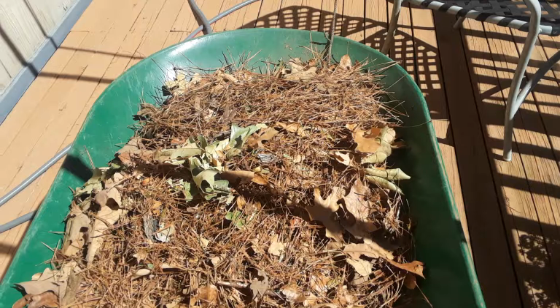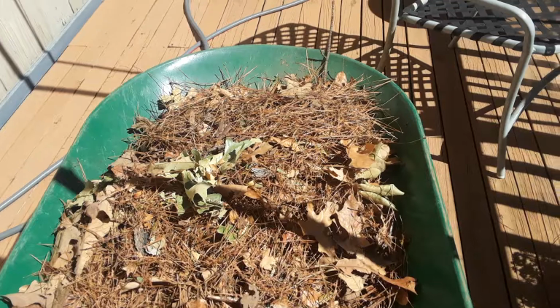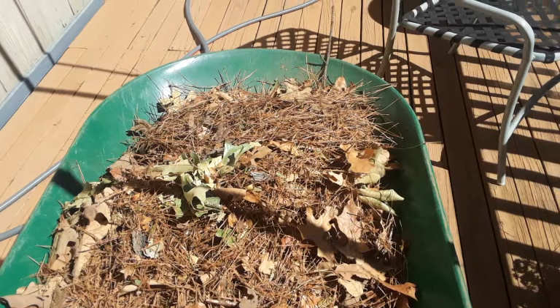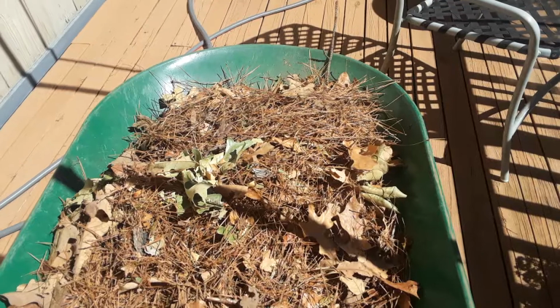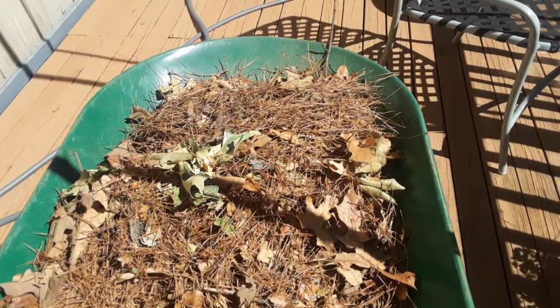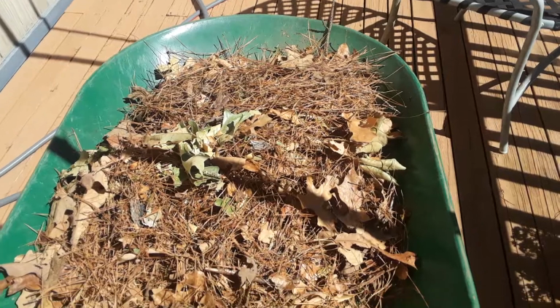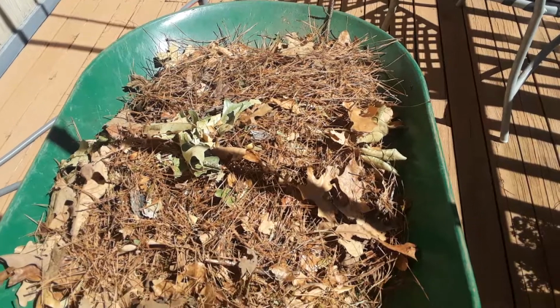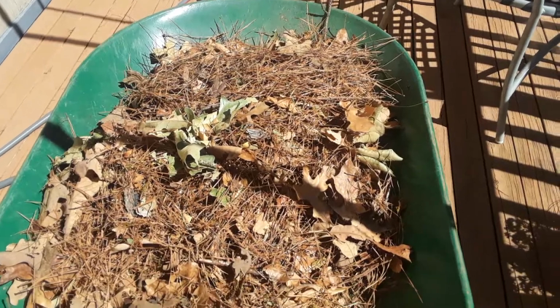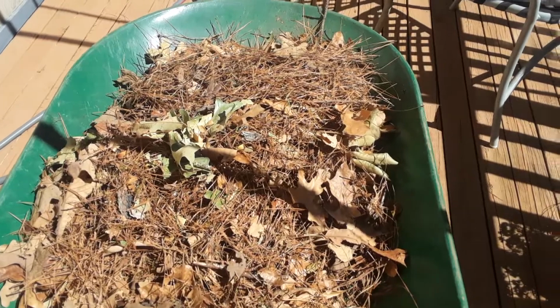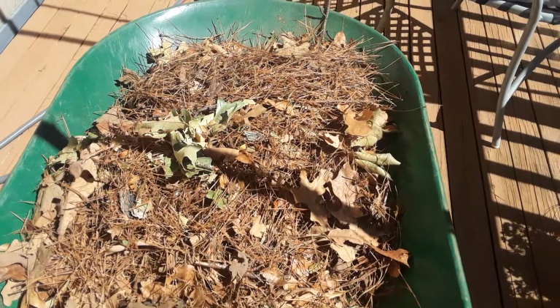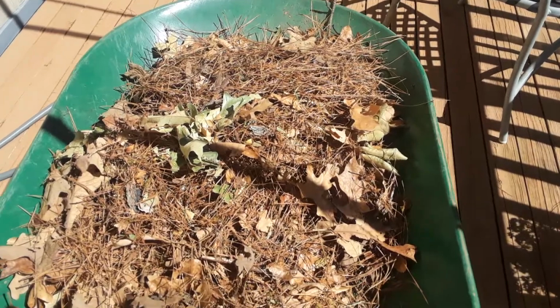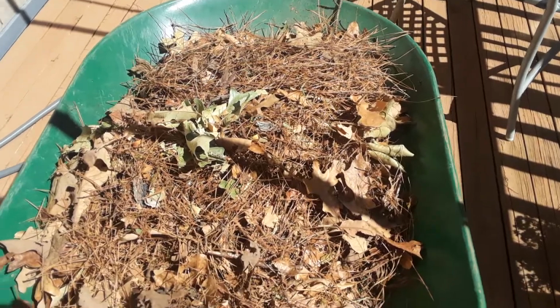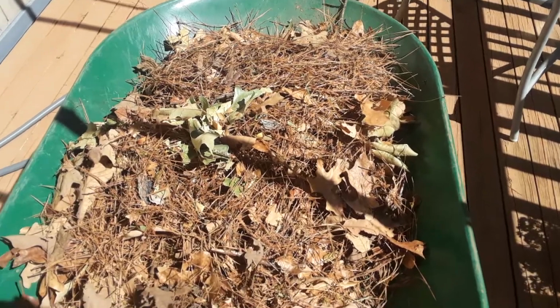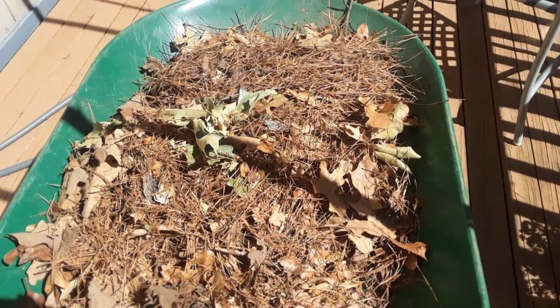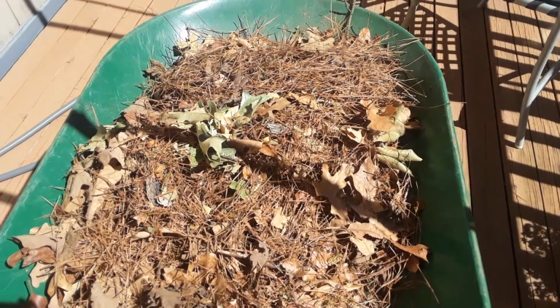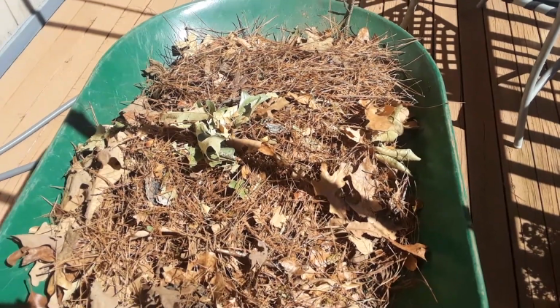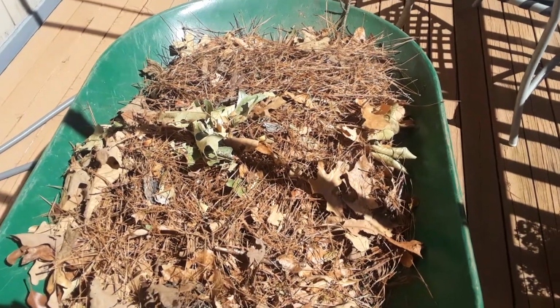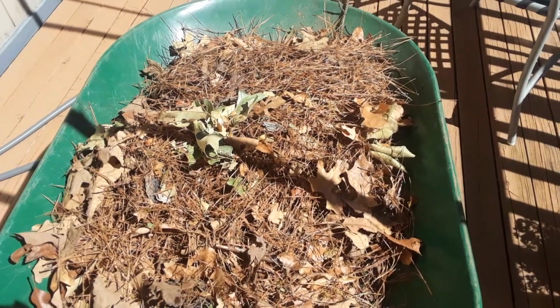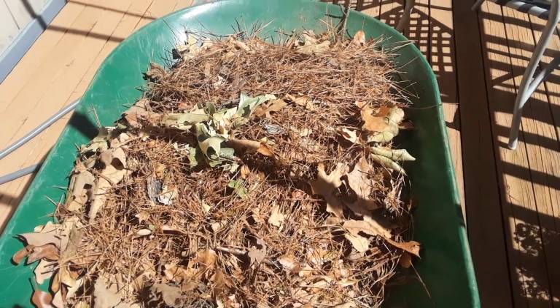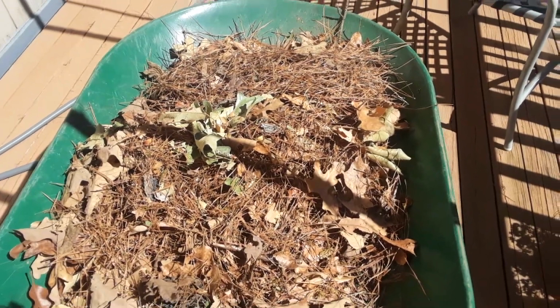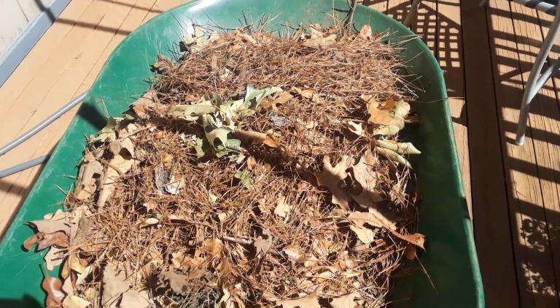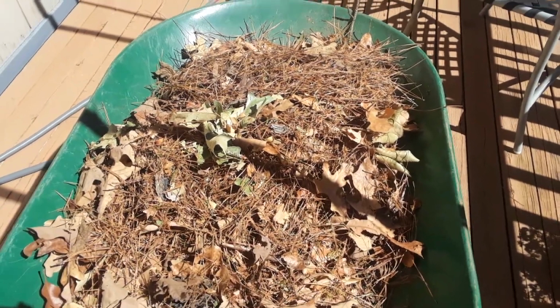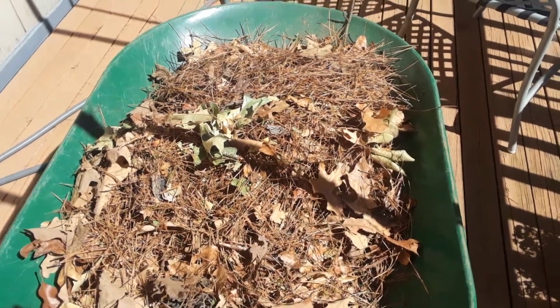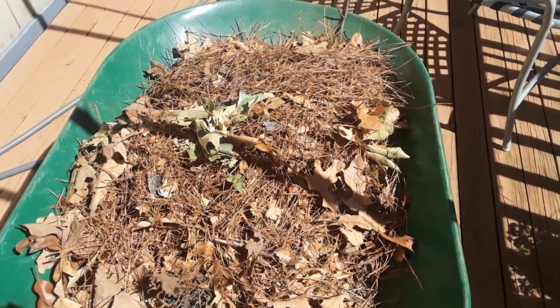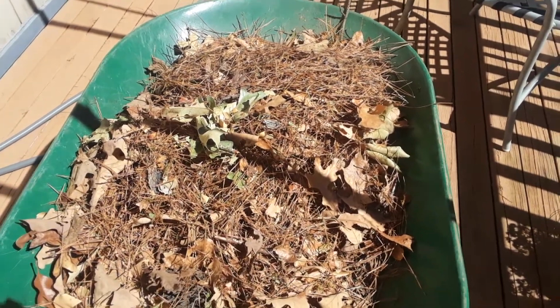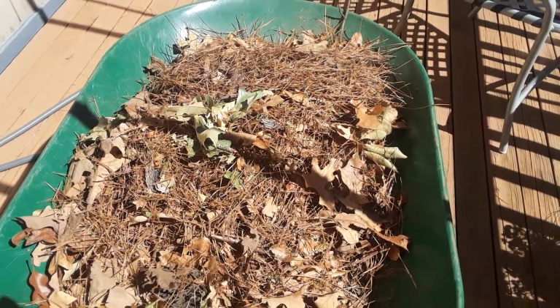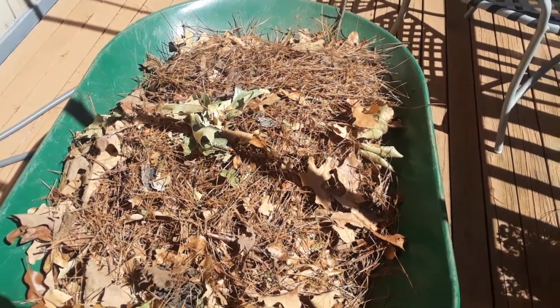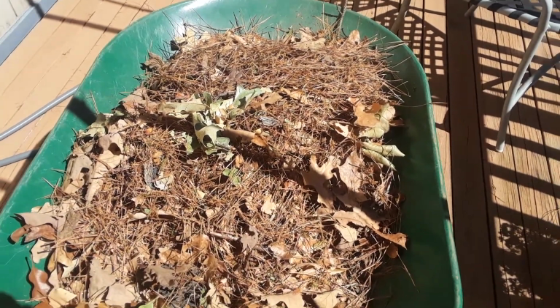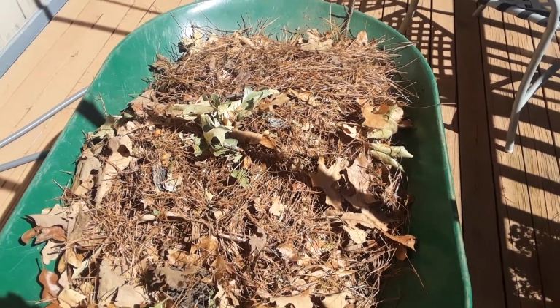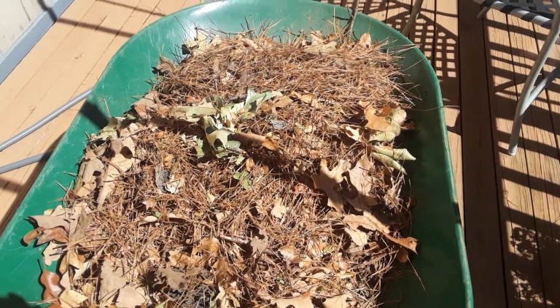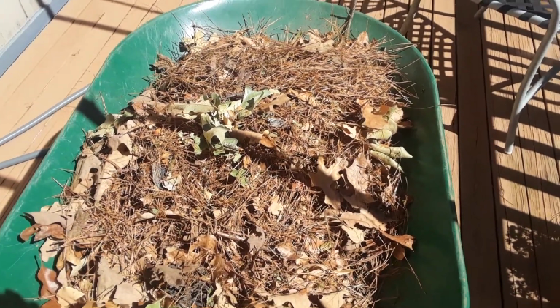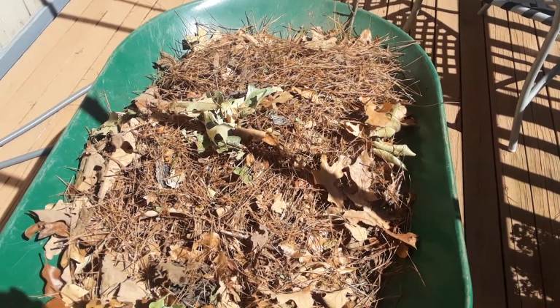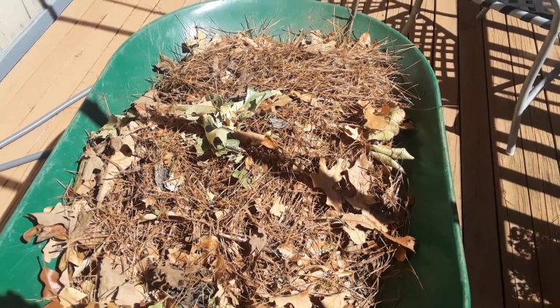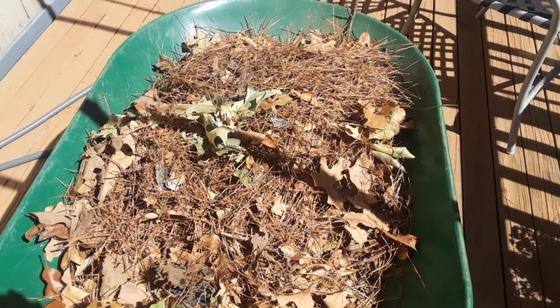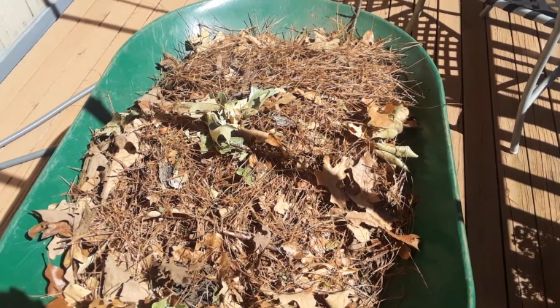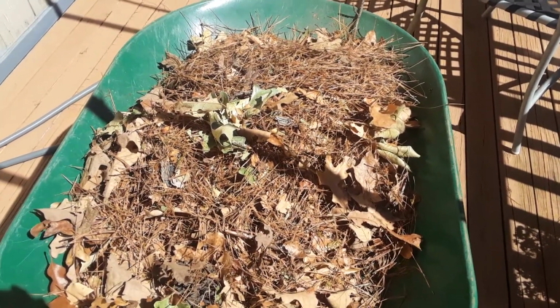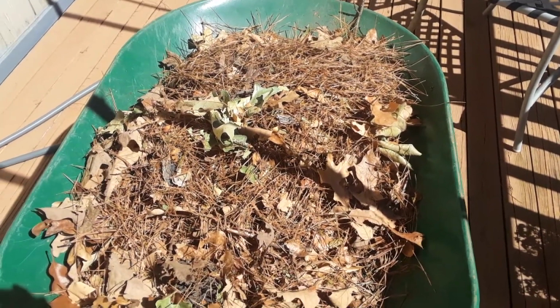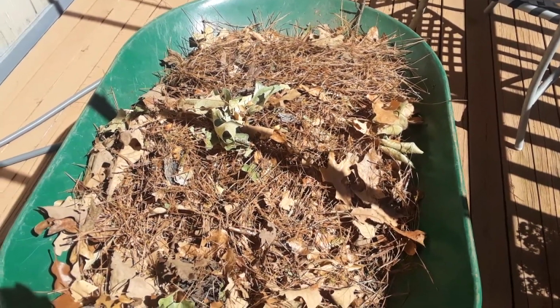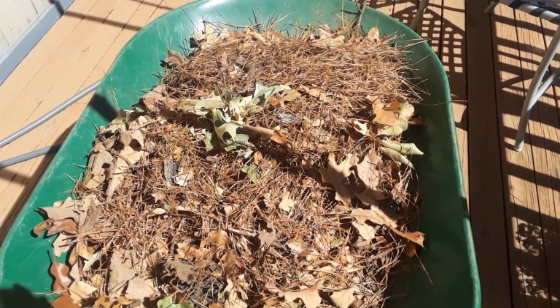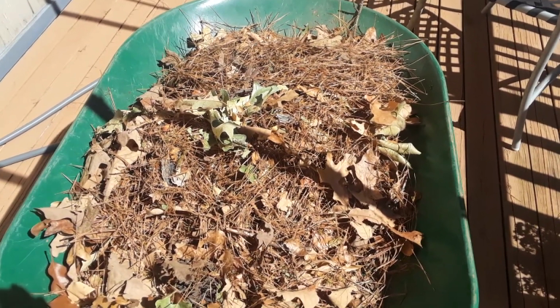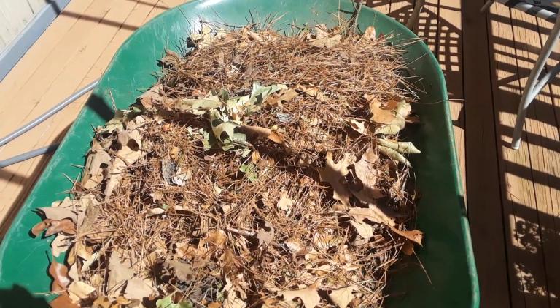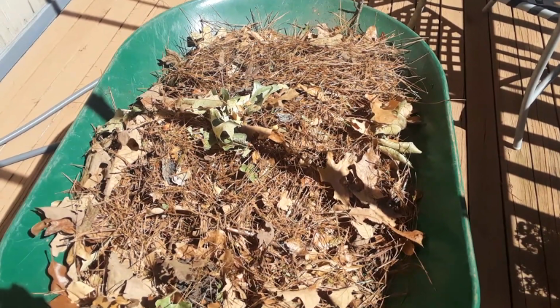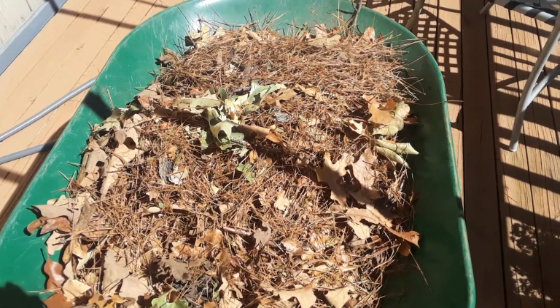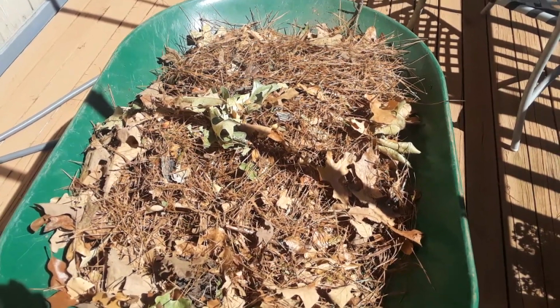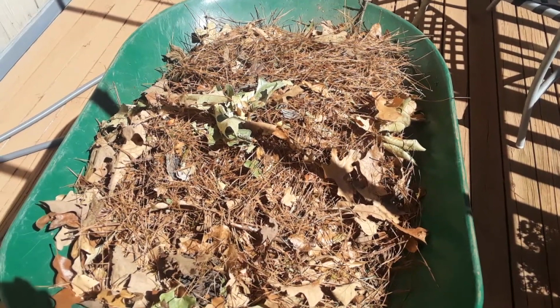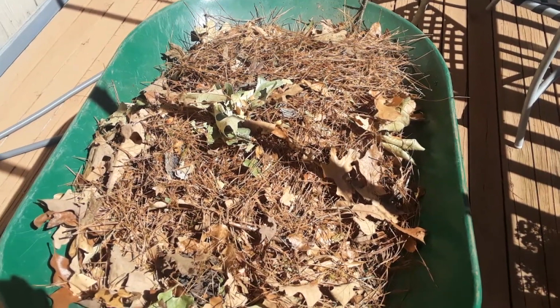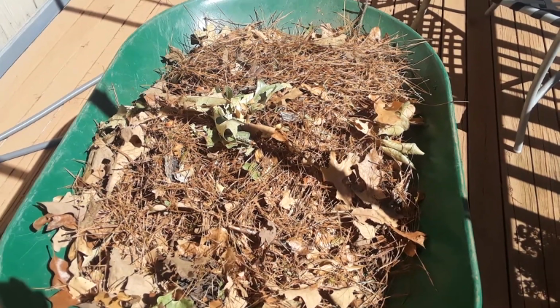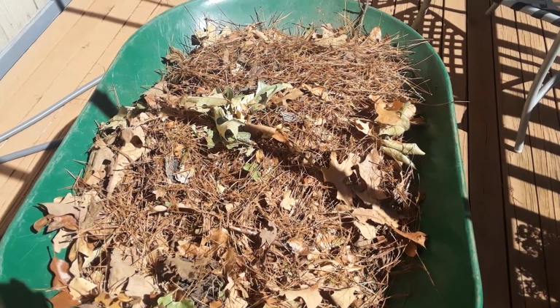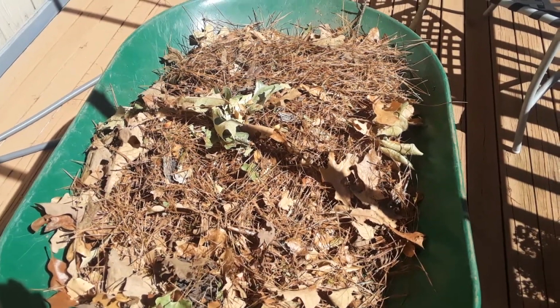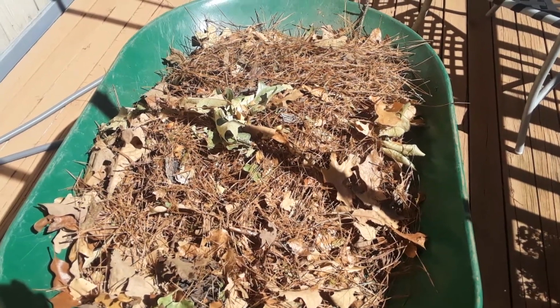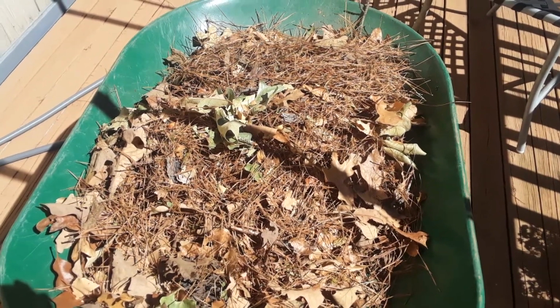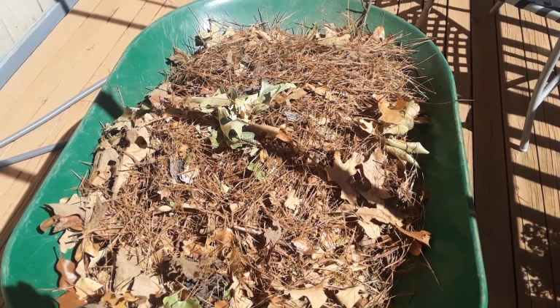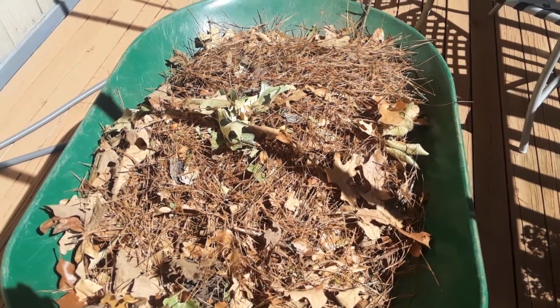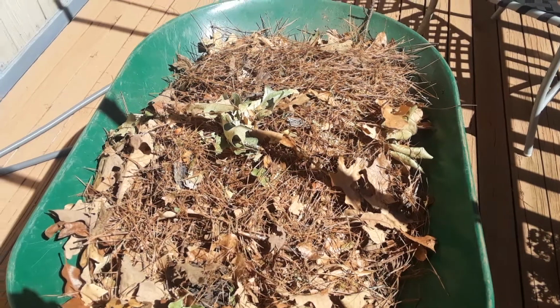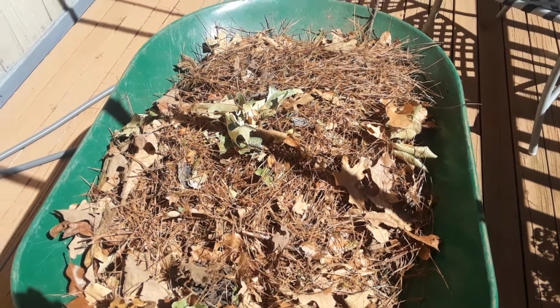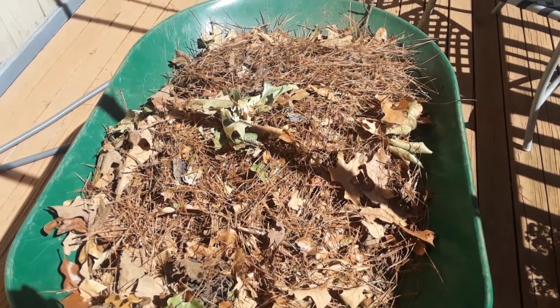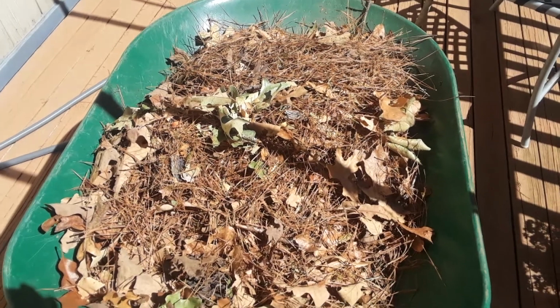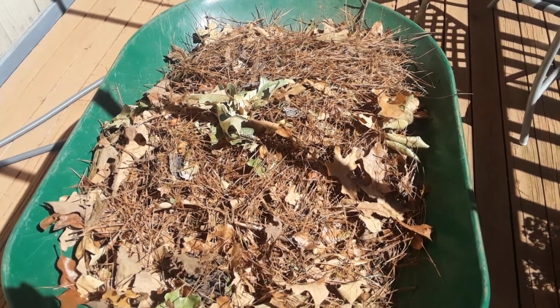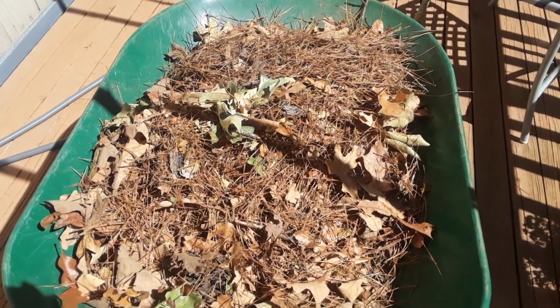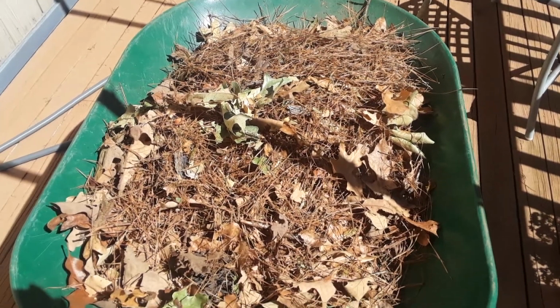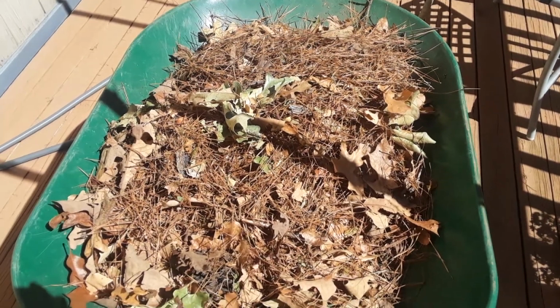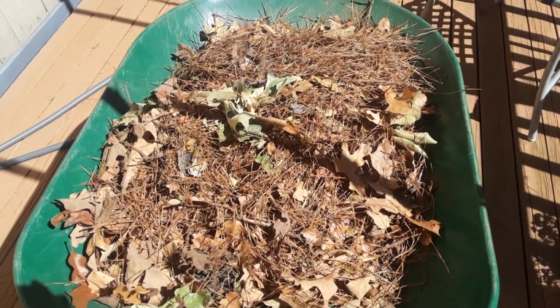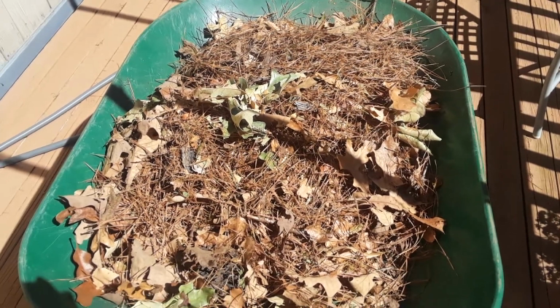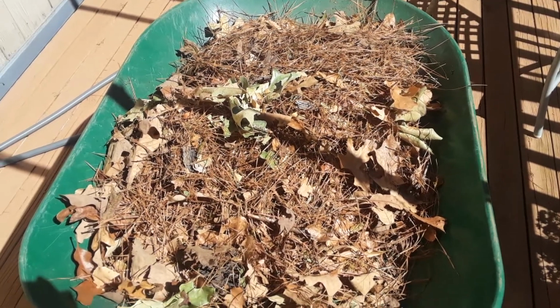So, leaves — oak, dried oak leaves and pine needles.